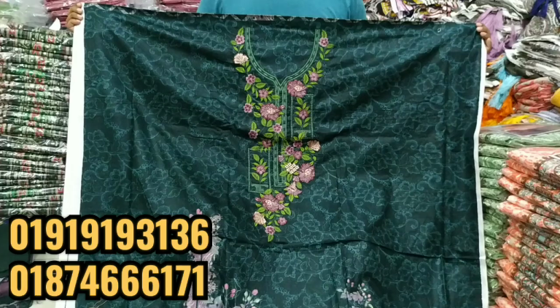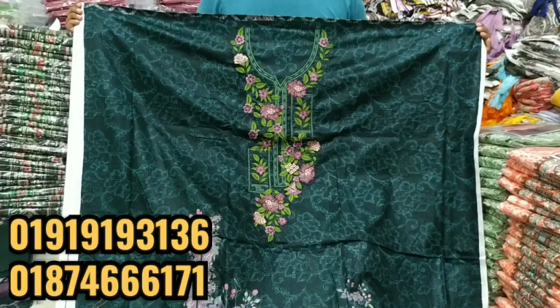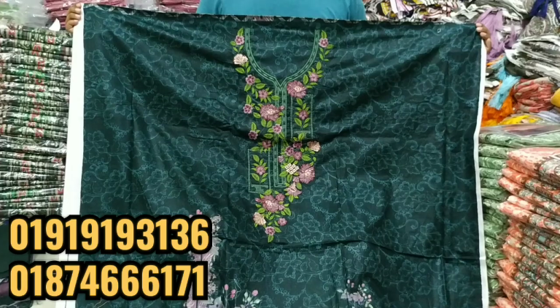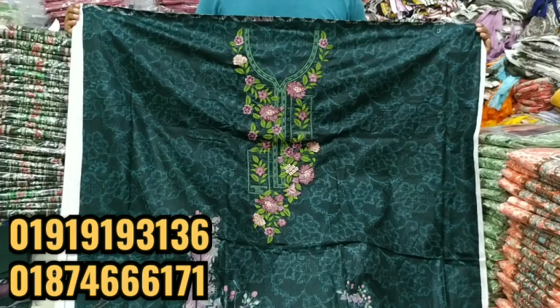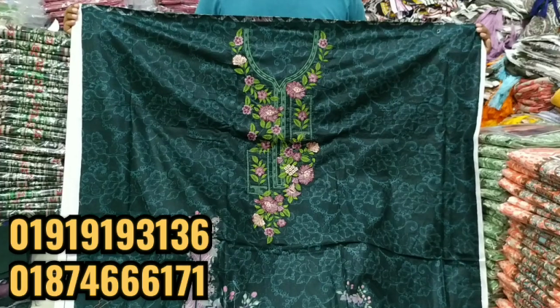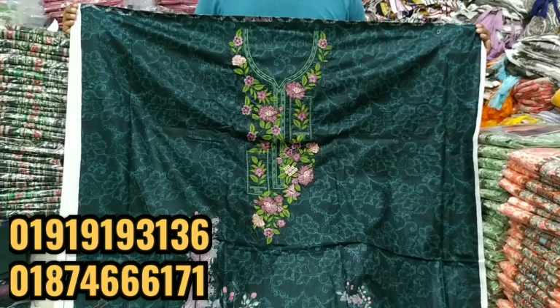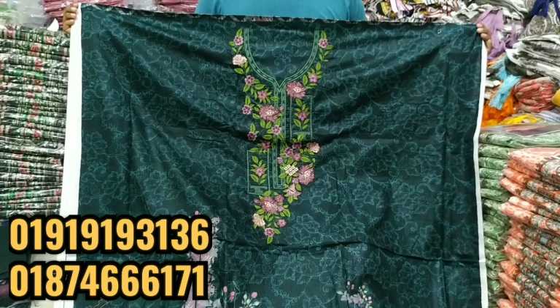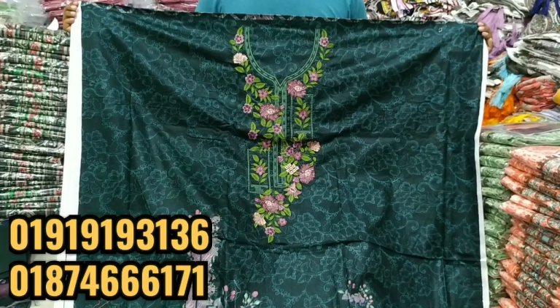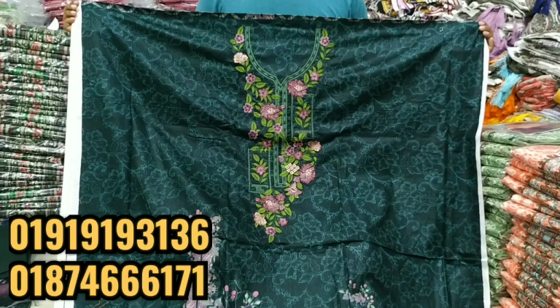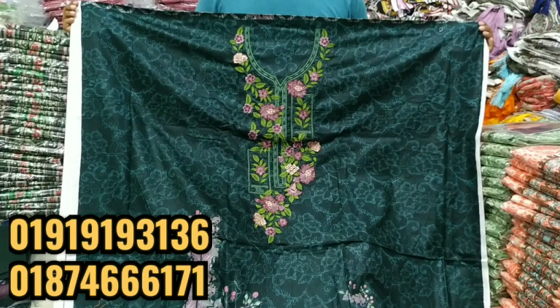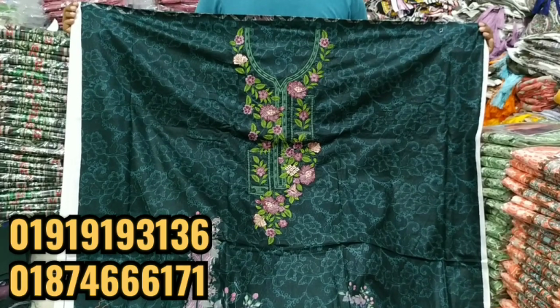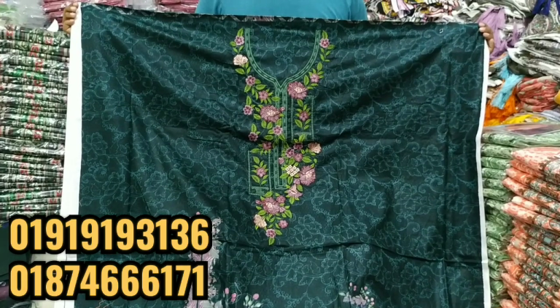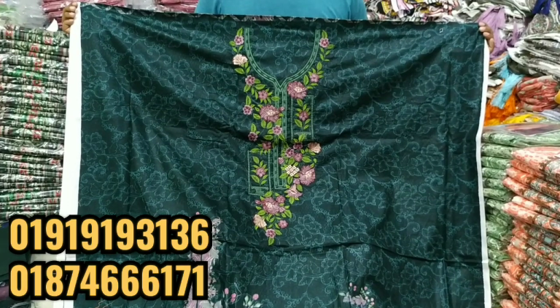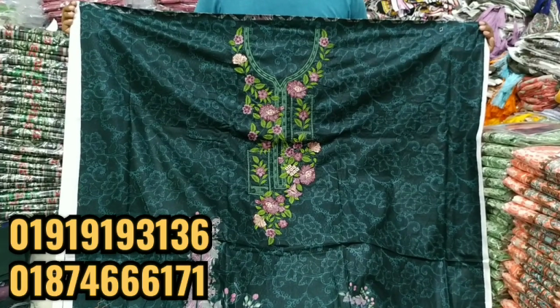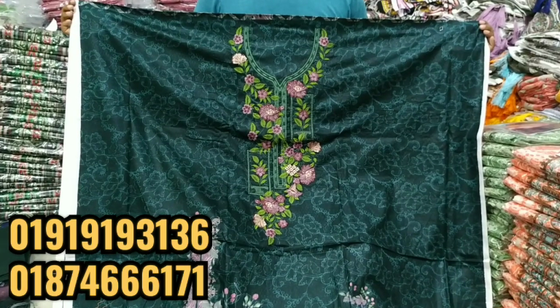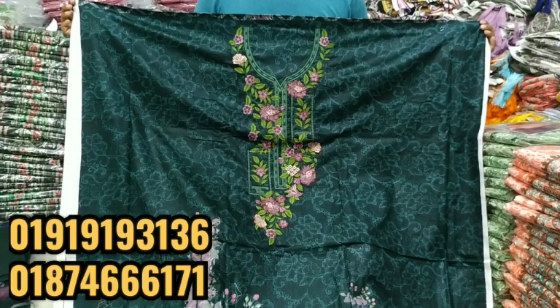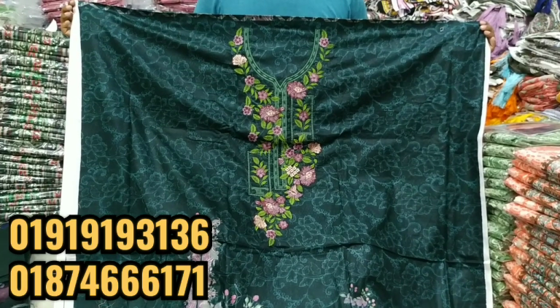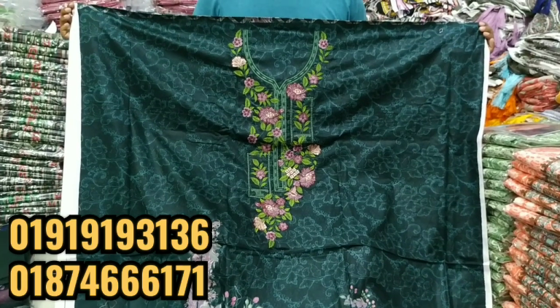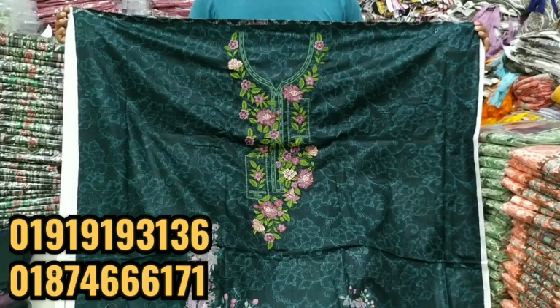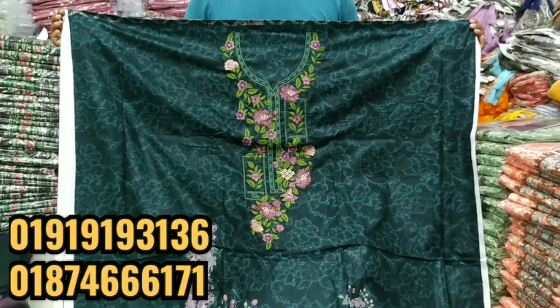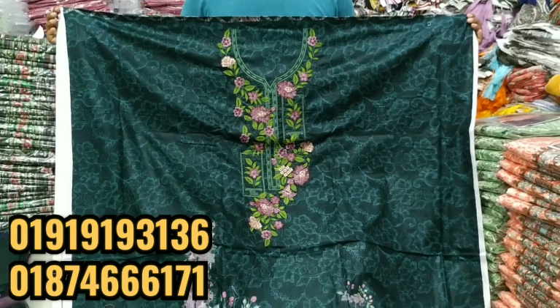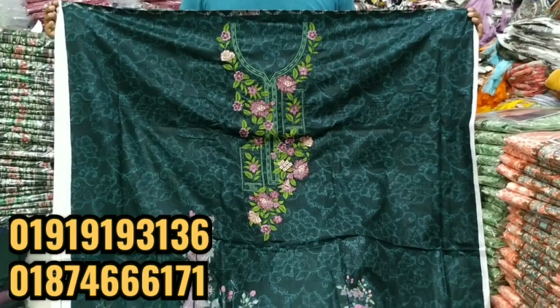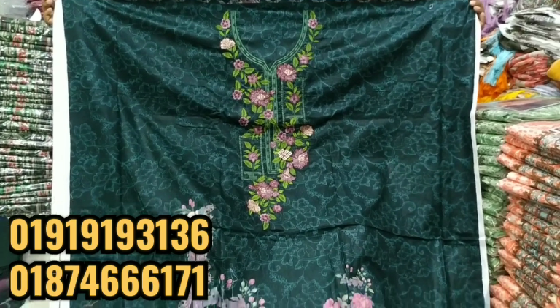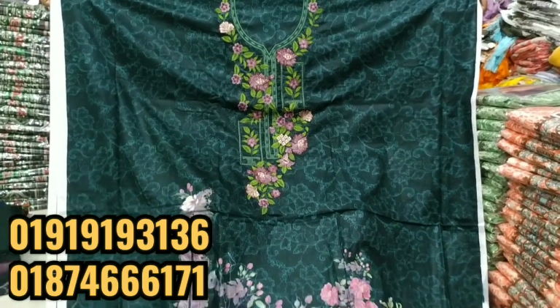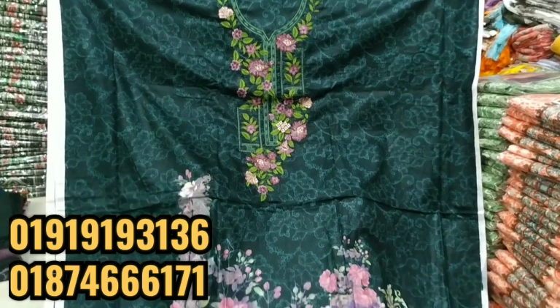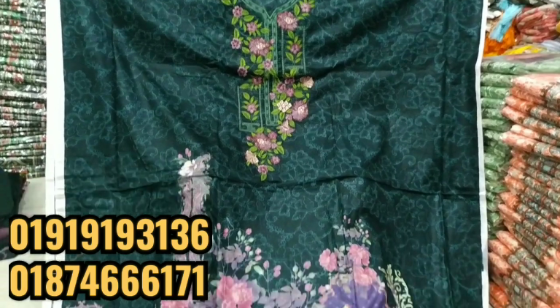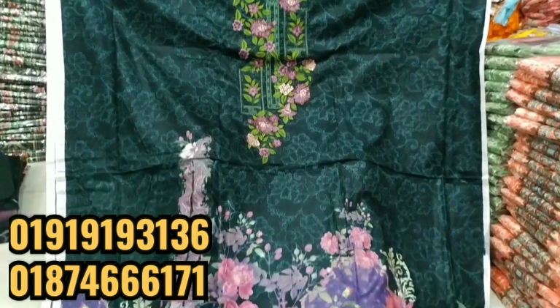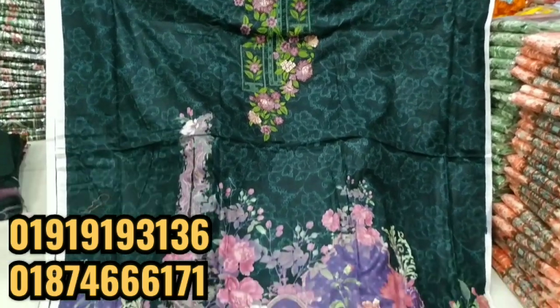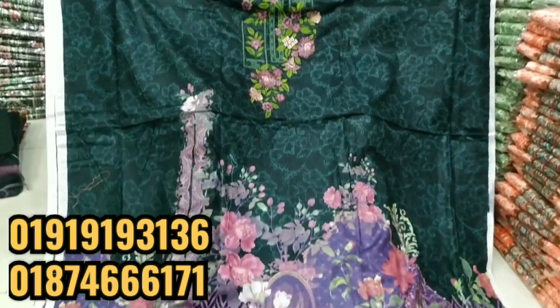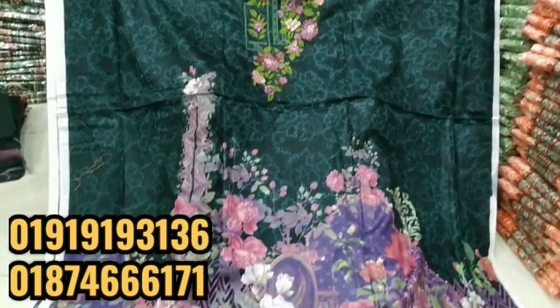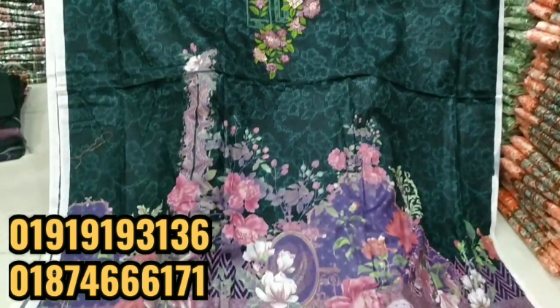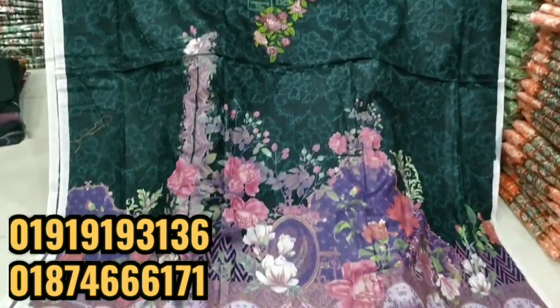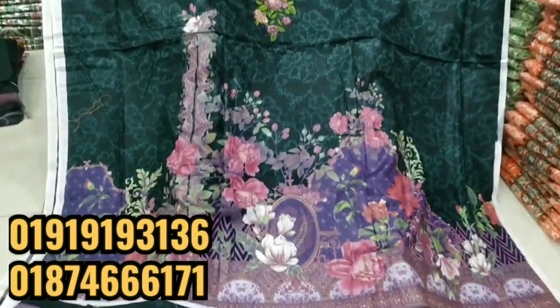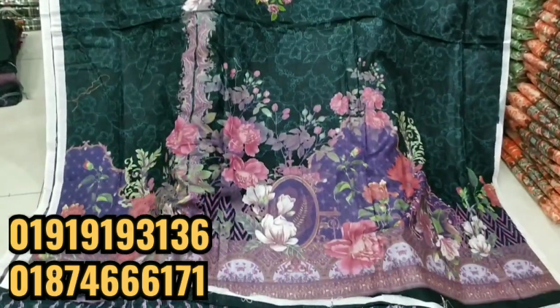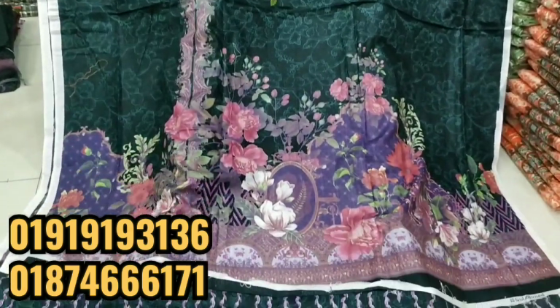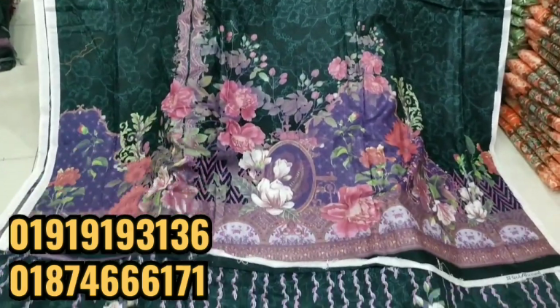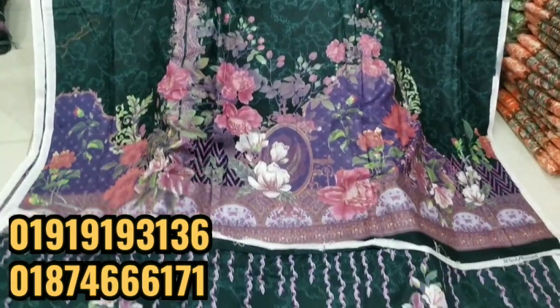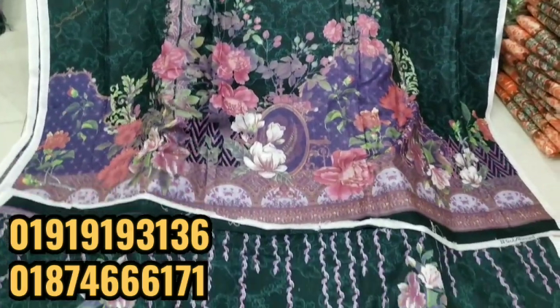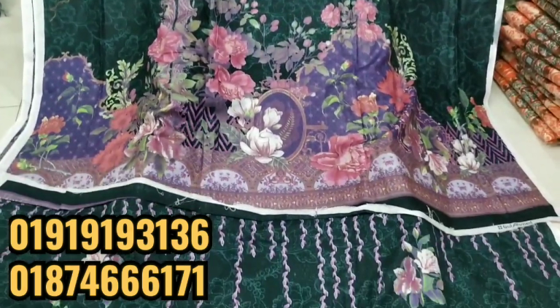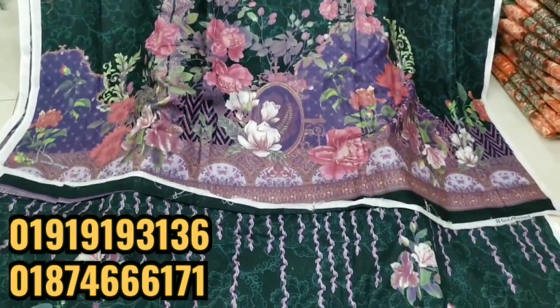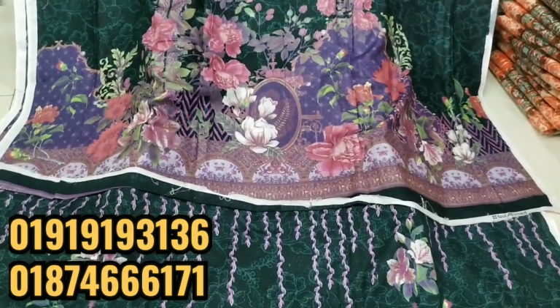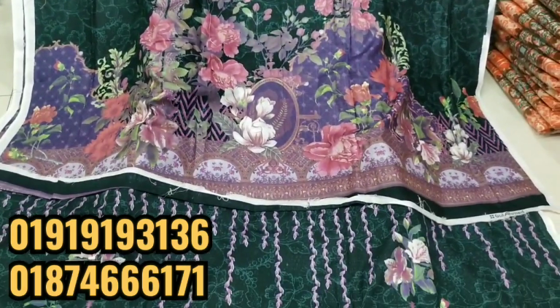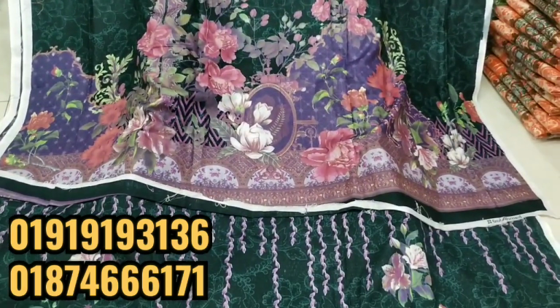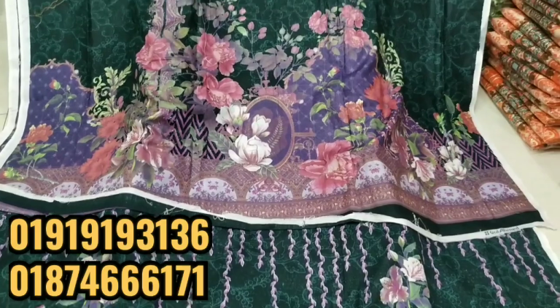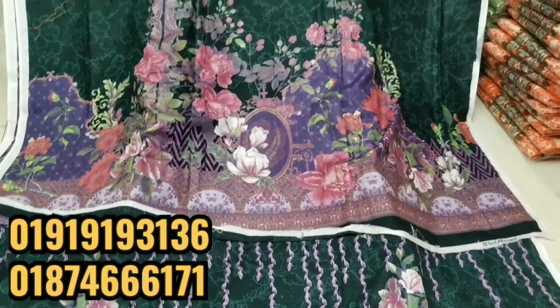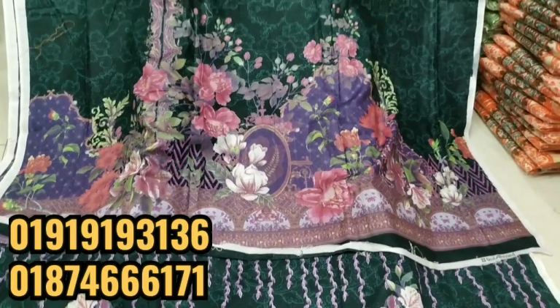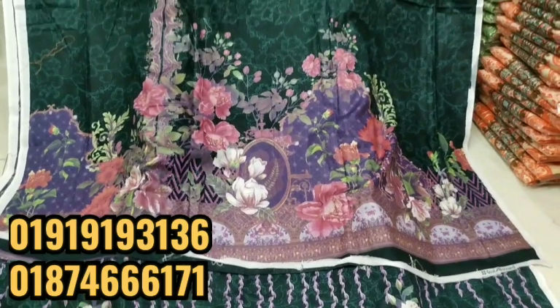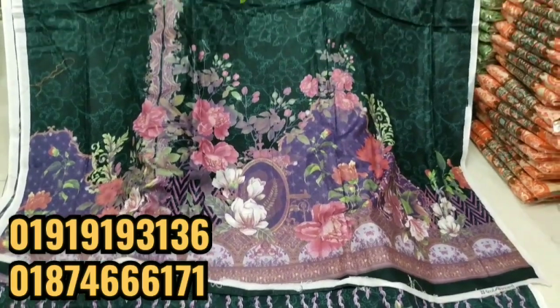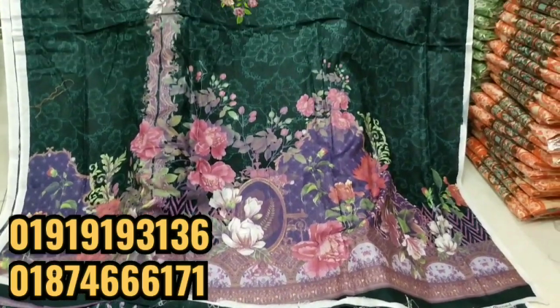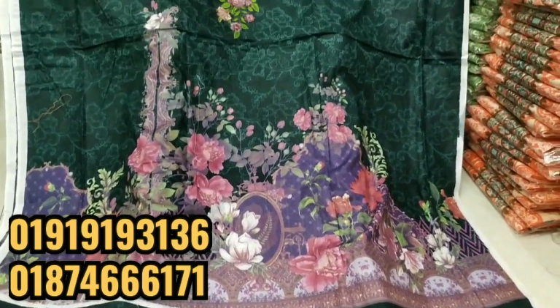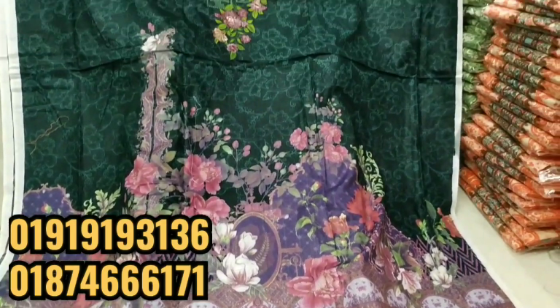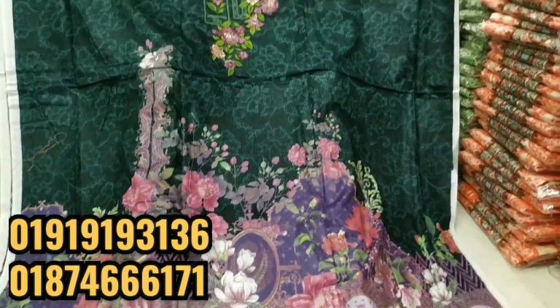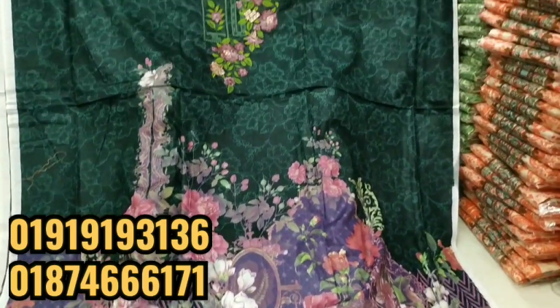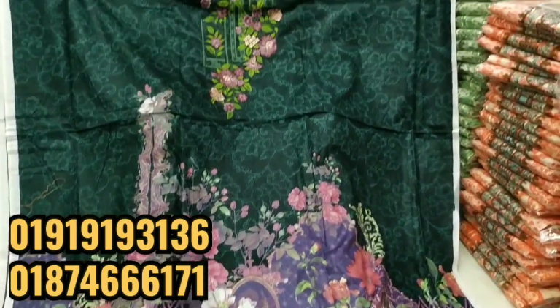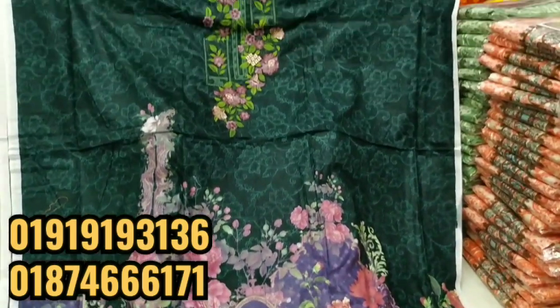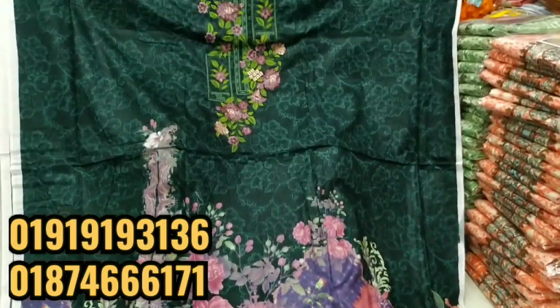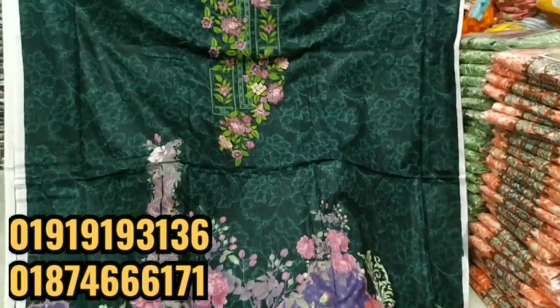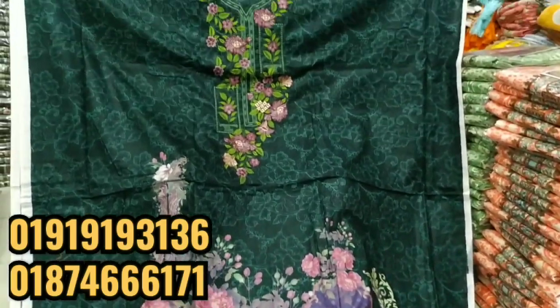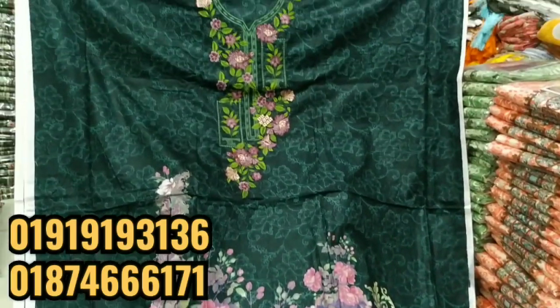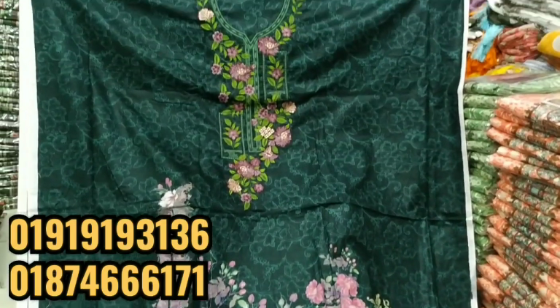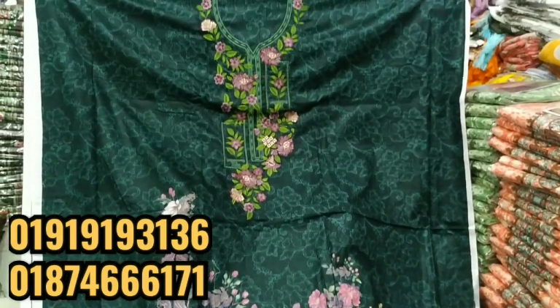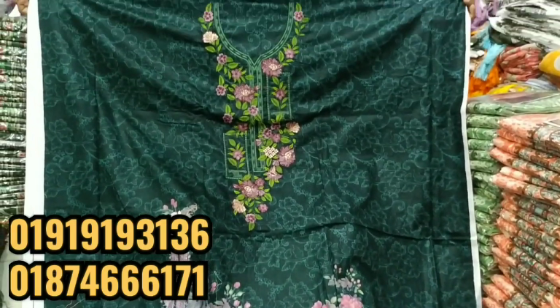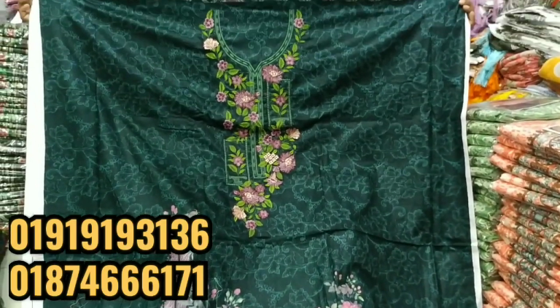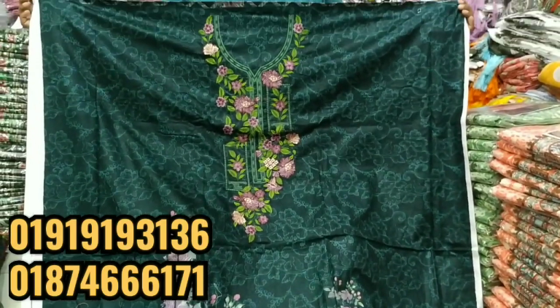As-salamu alaikum viewers! How much do you like to use this? This episode is about the Adapter watch.